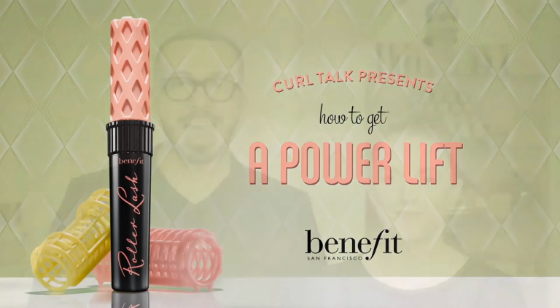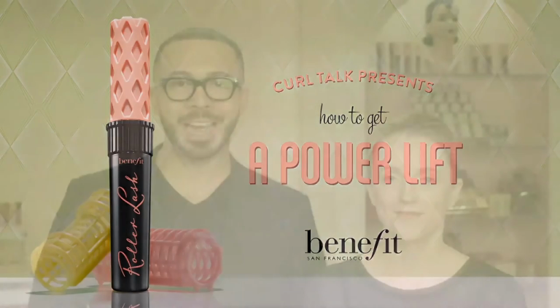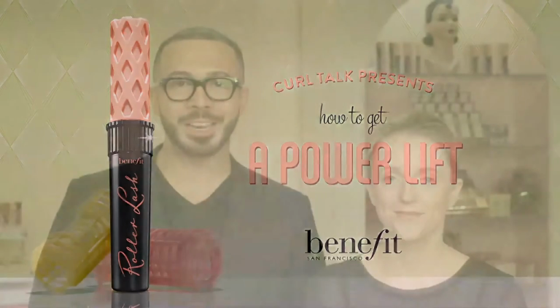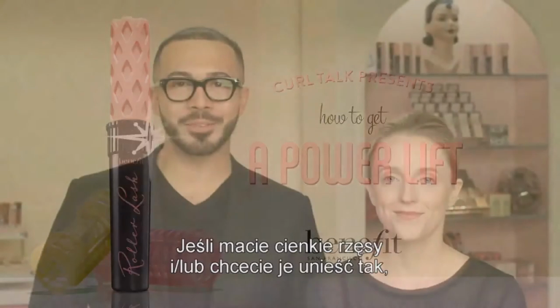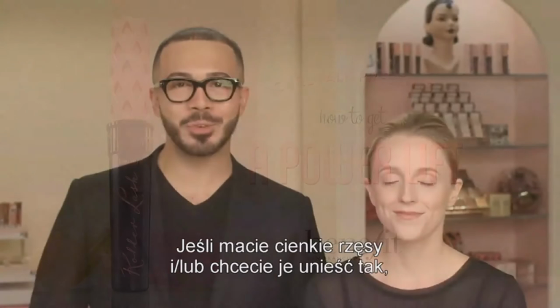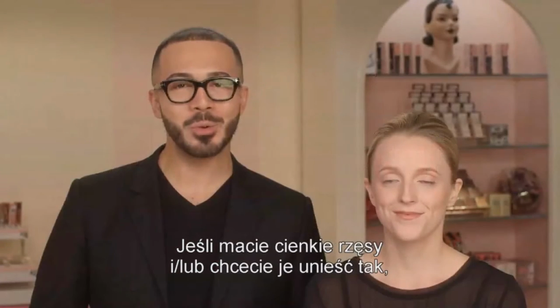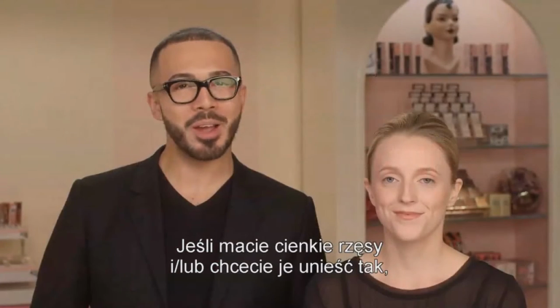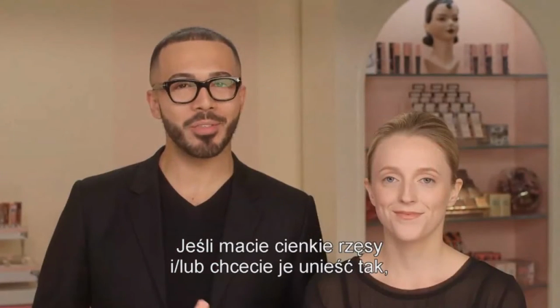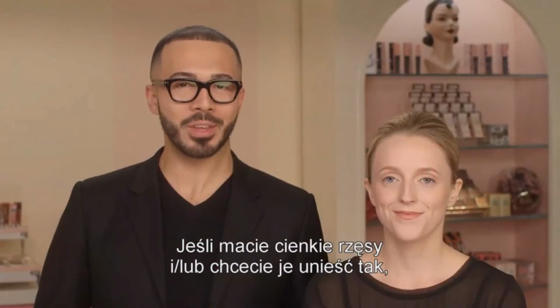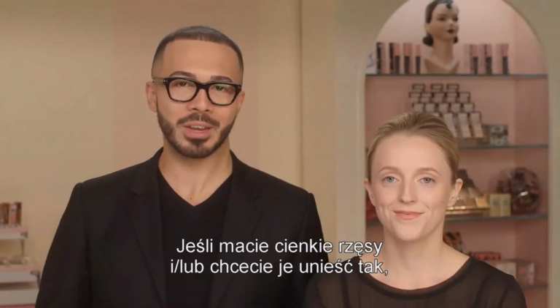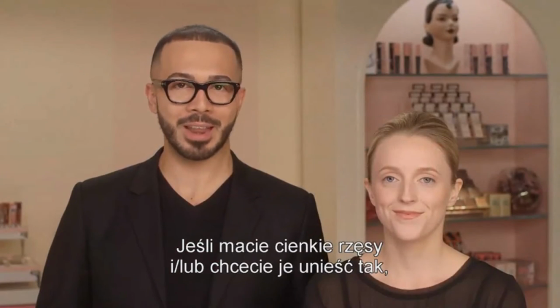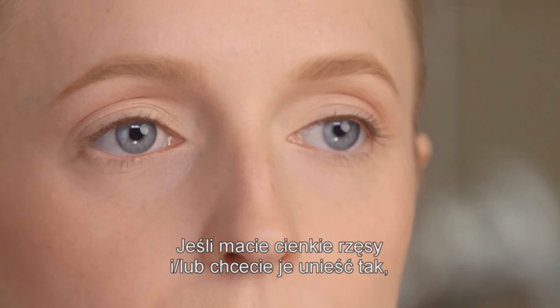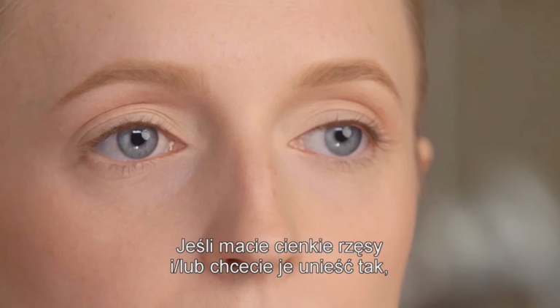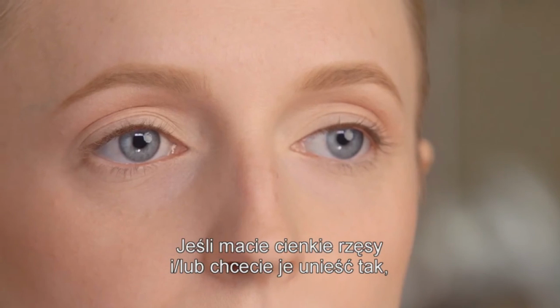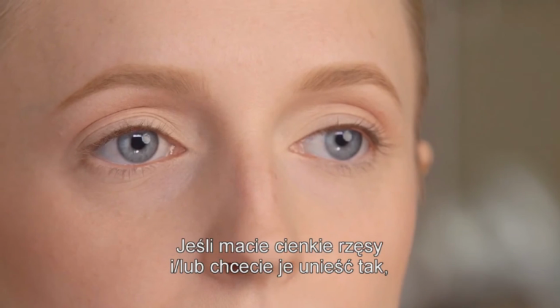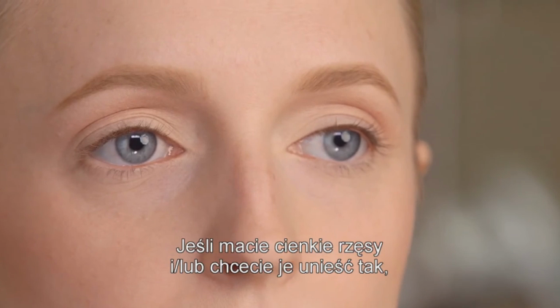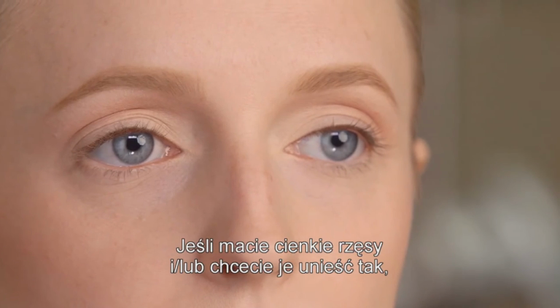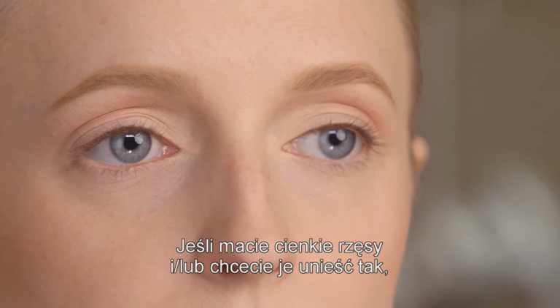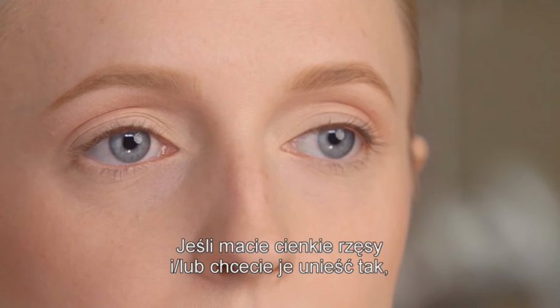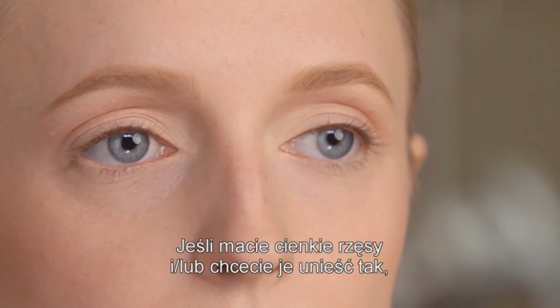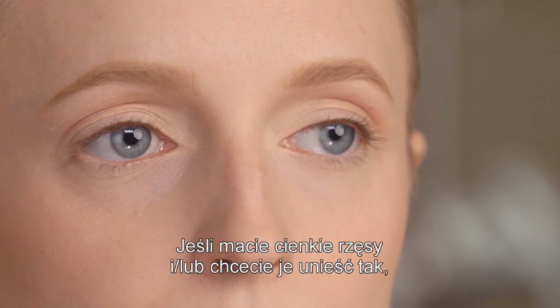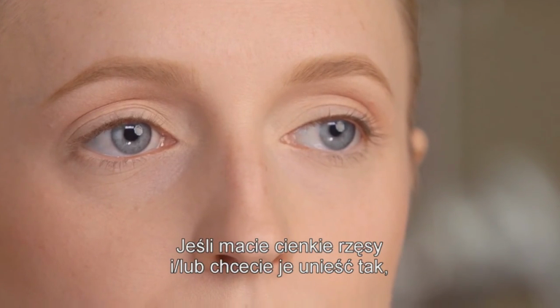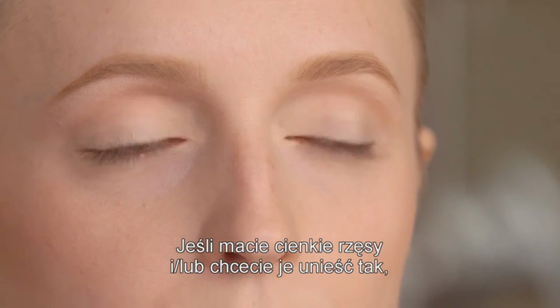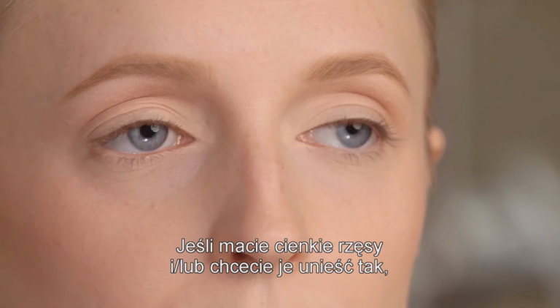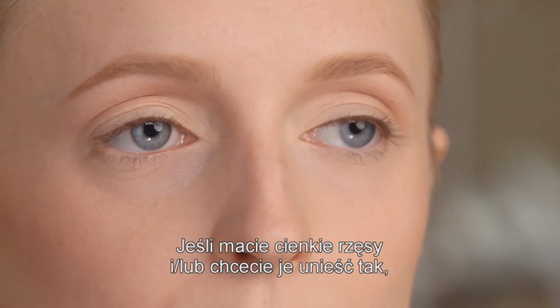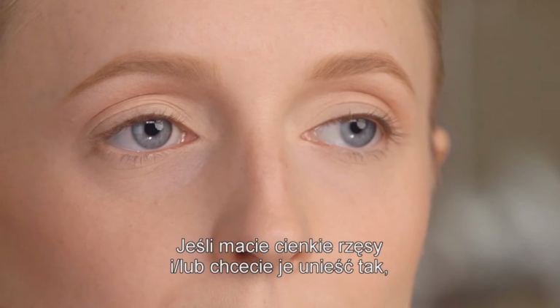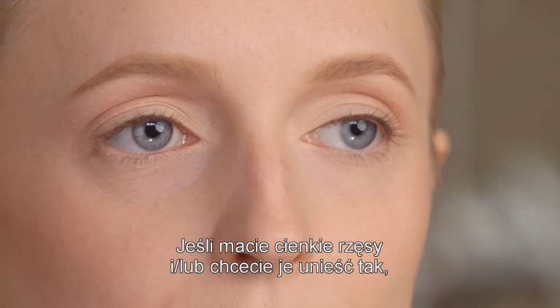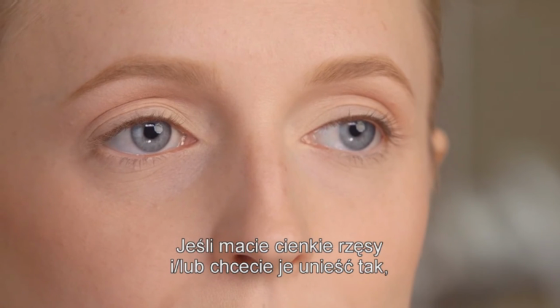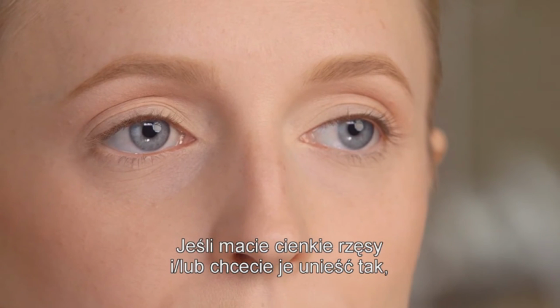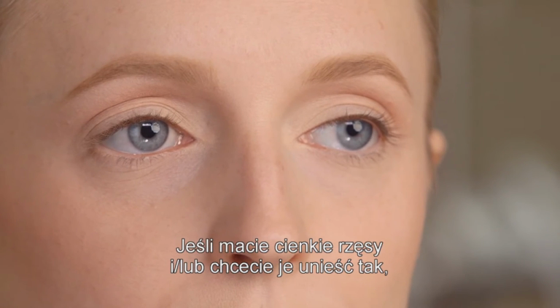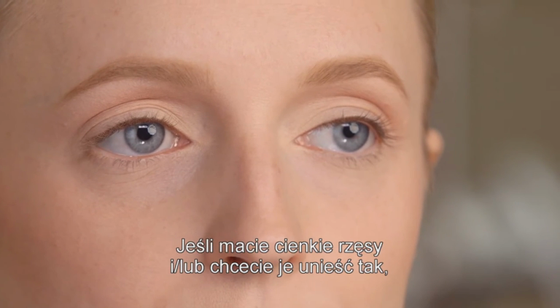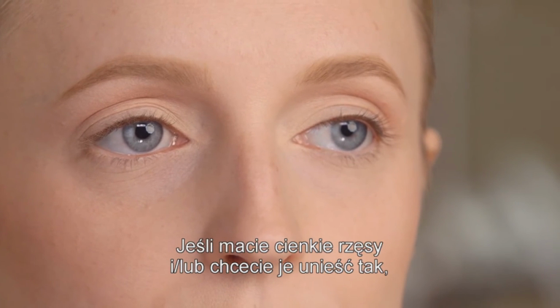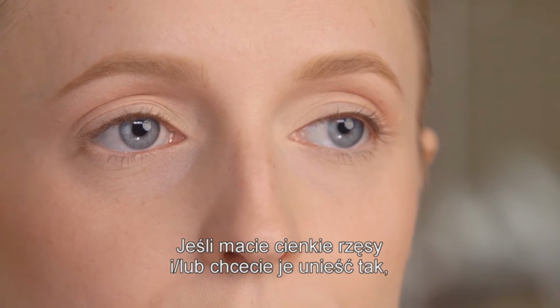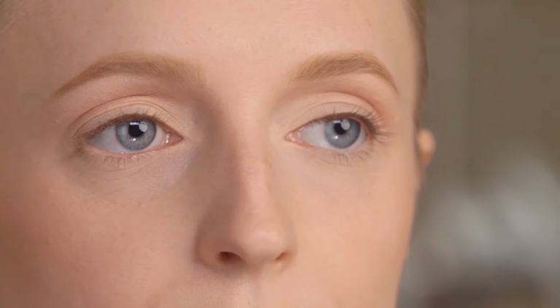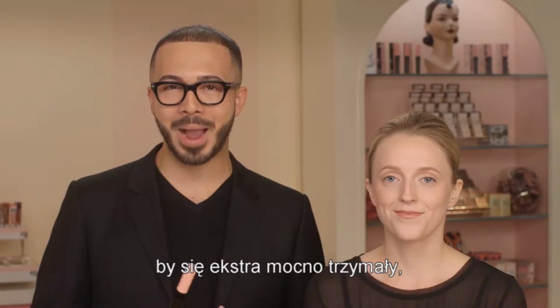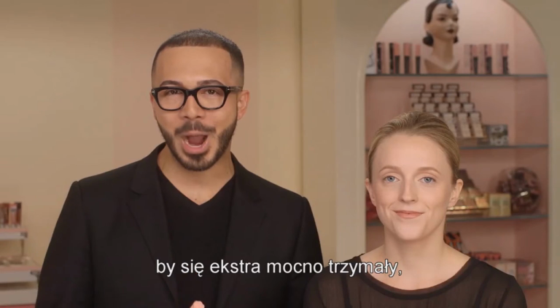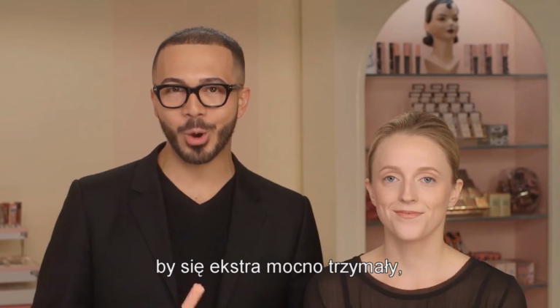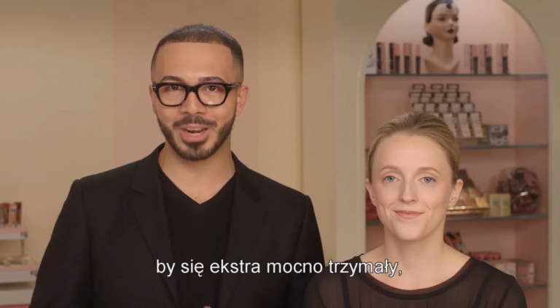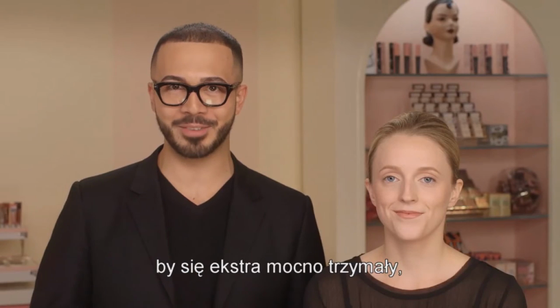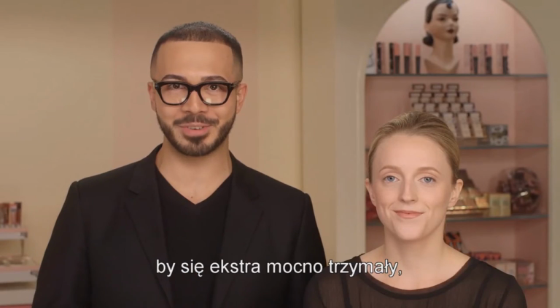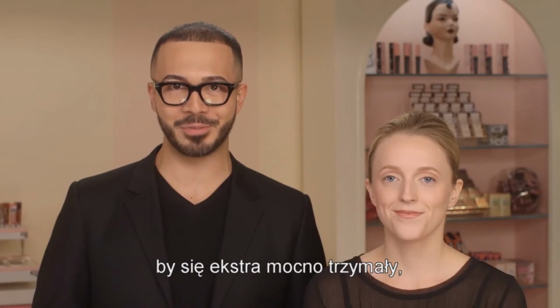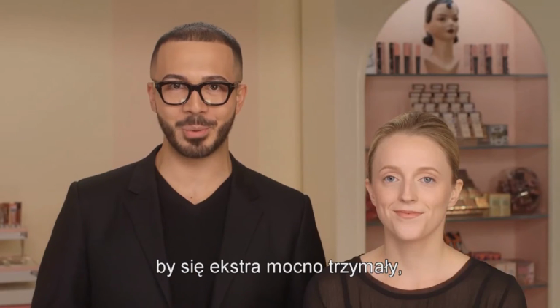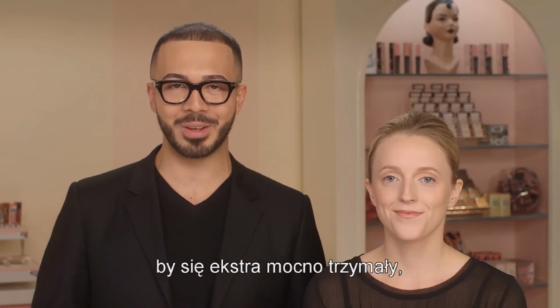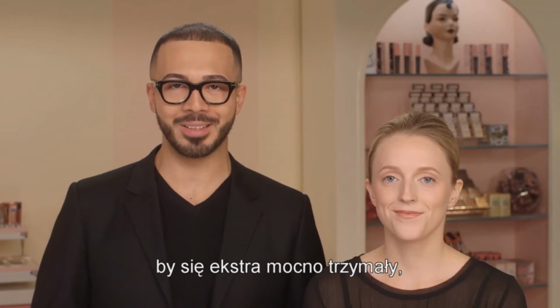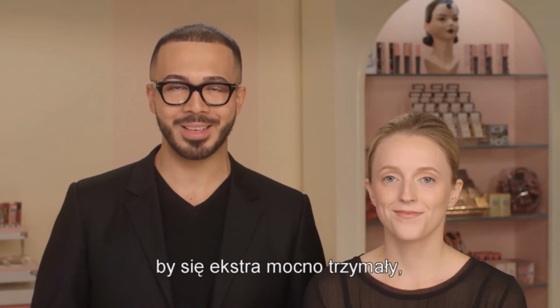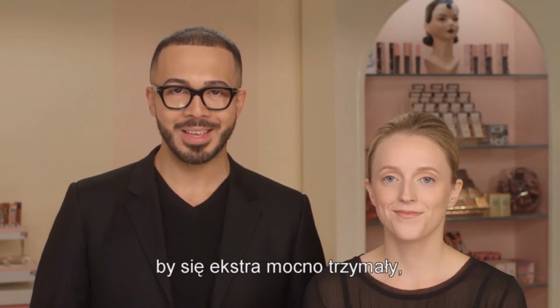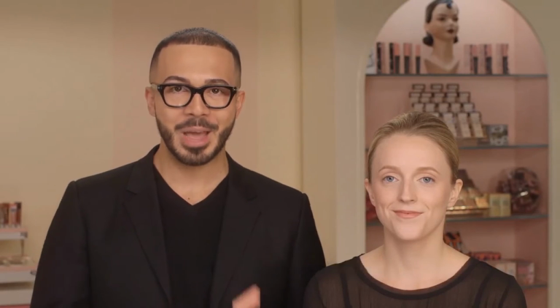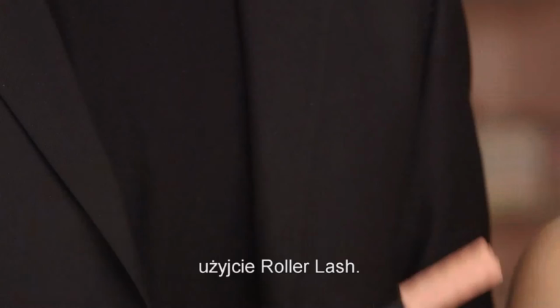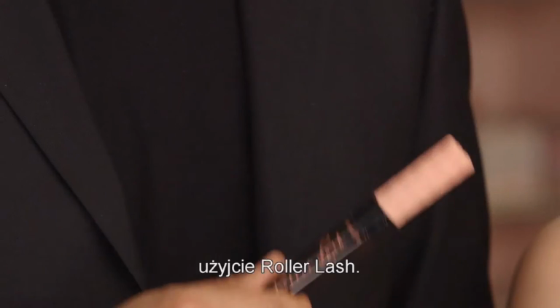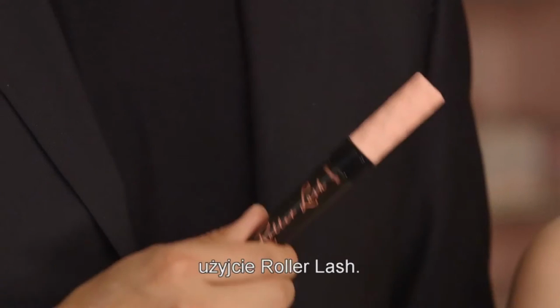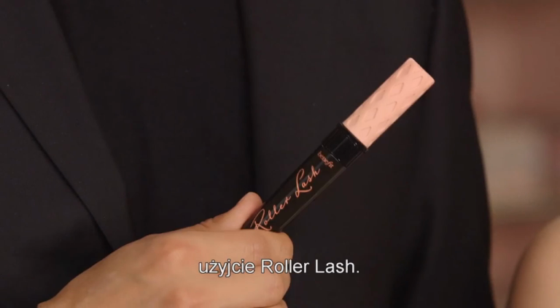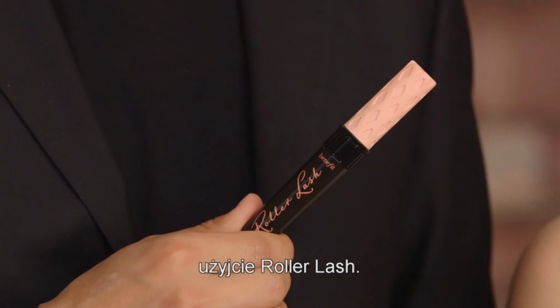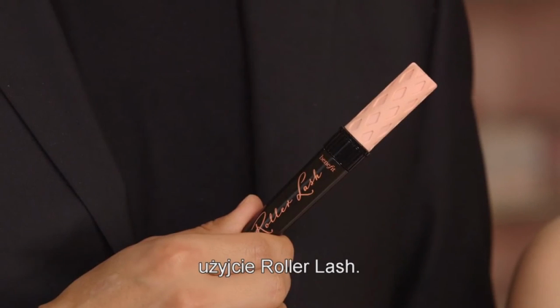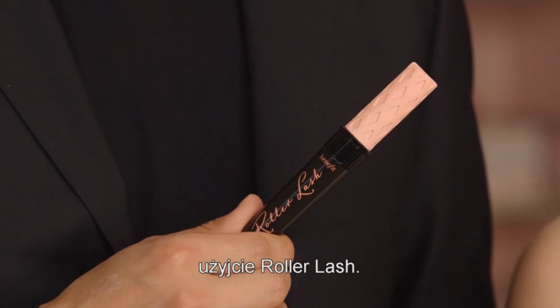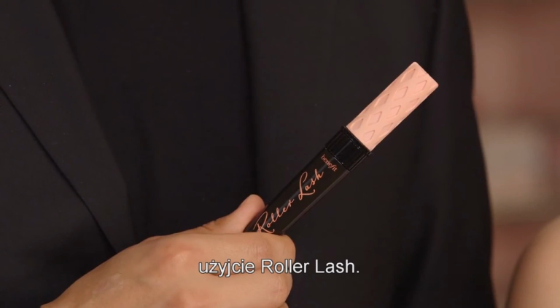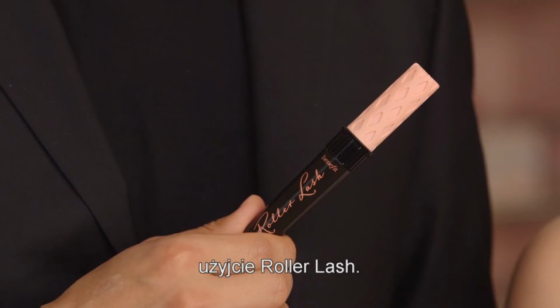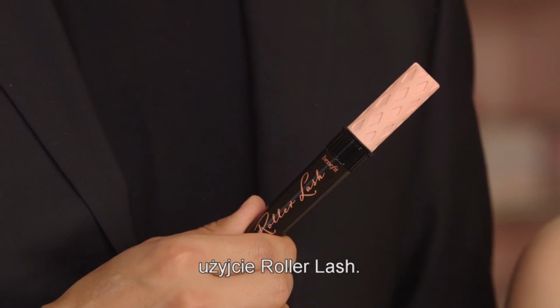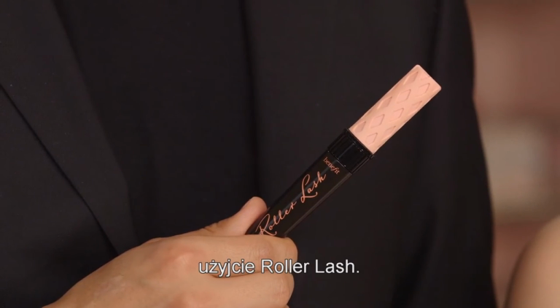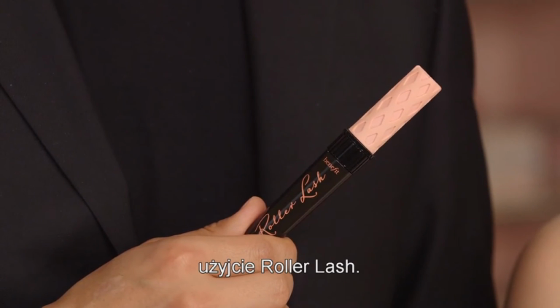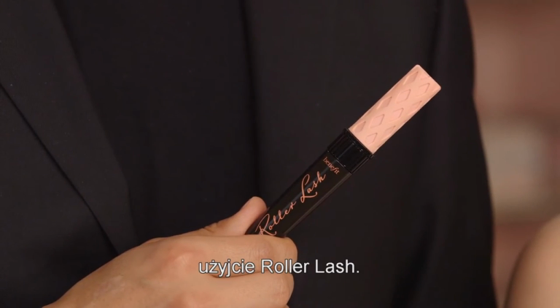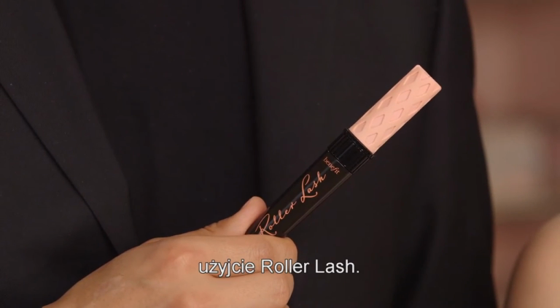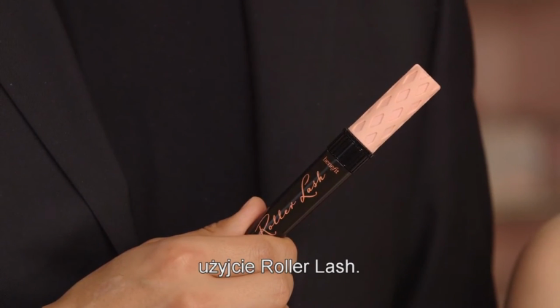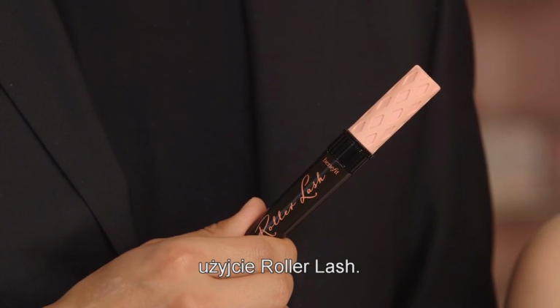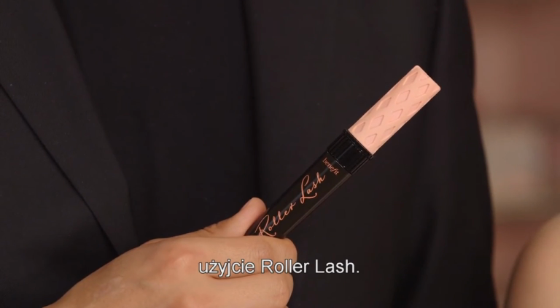If you have thin lashes and or are looking for a lift, a power lift if you will, then the roller lash is the way to go.